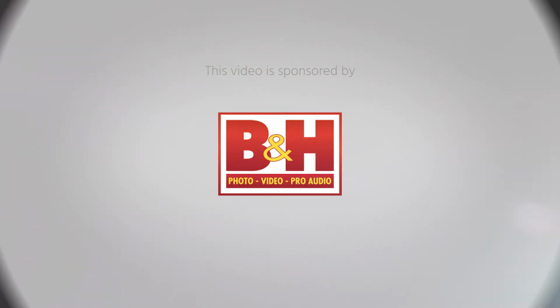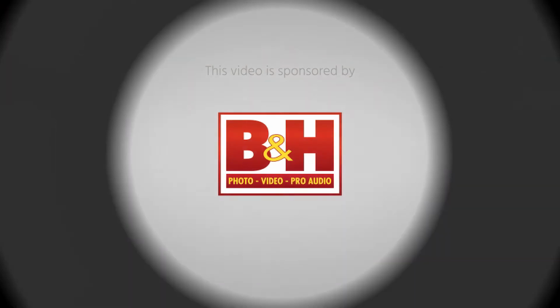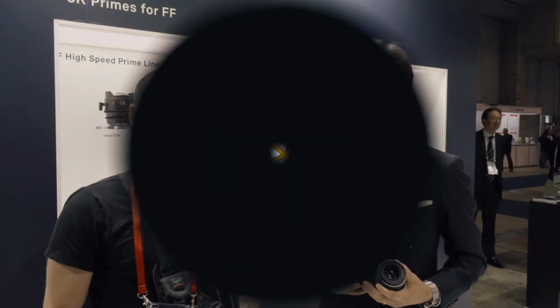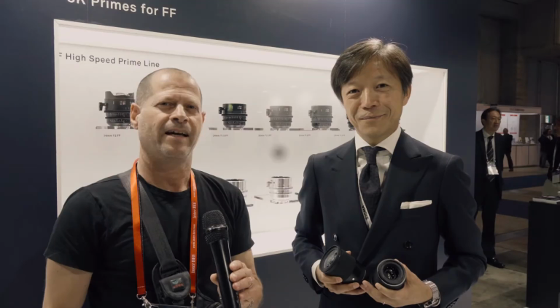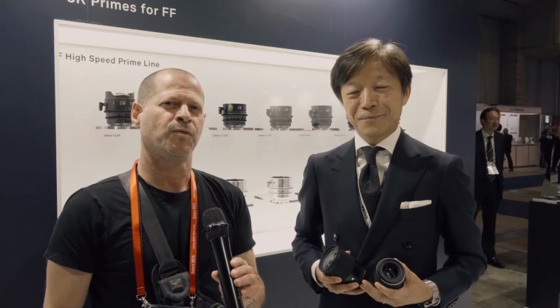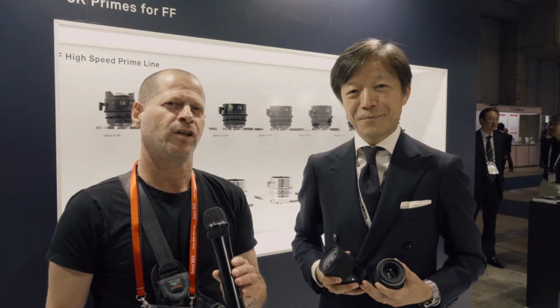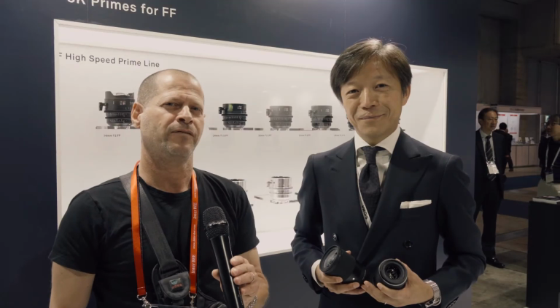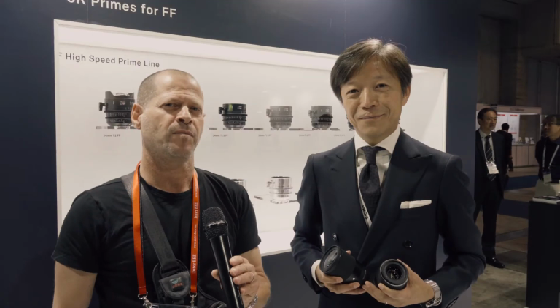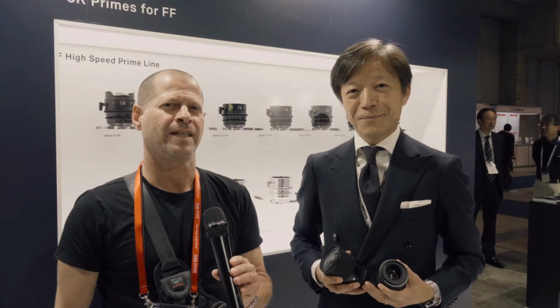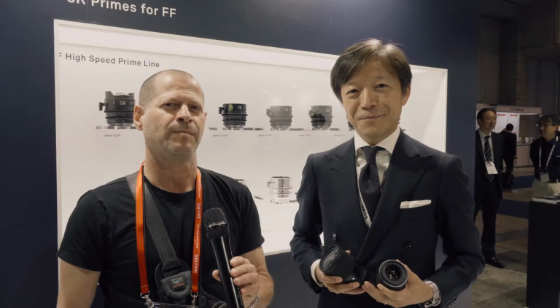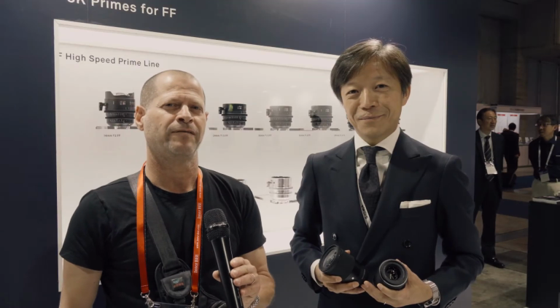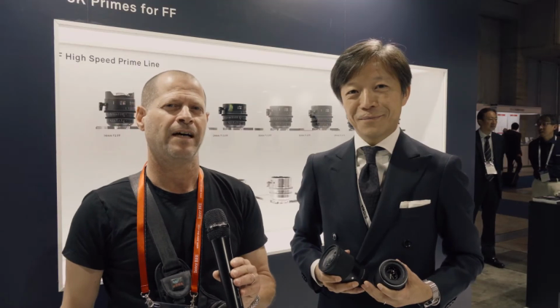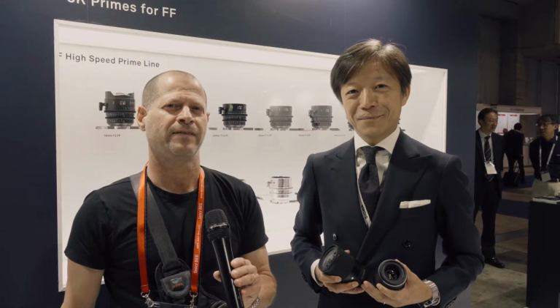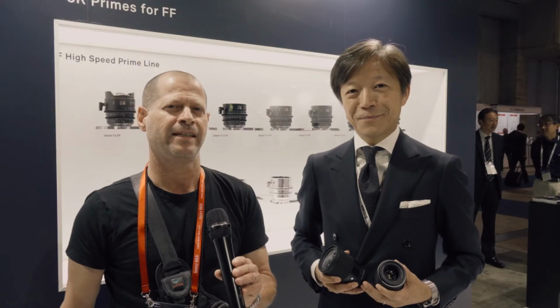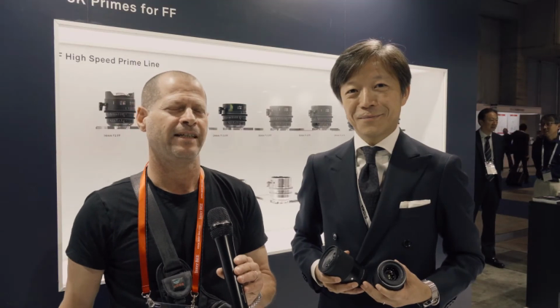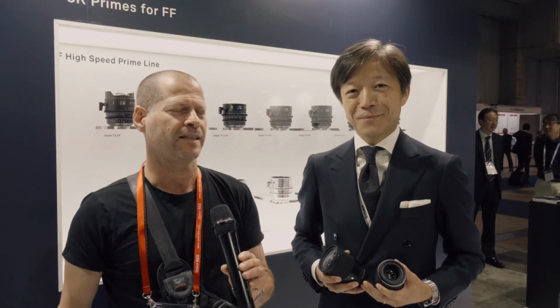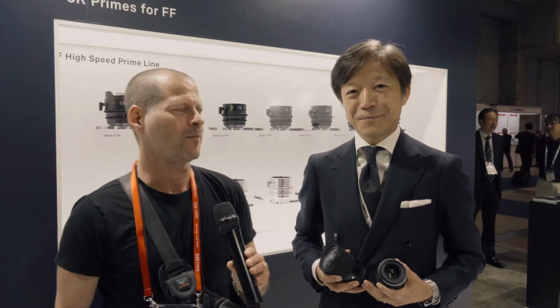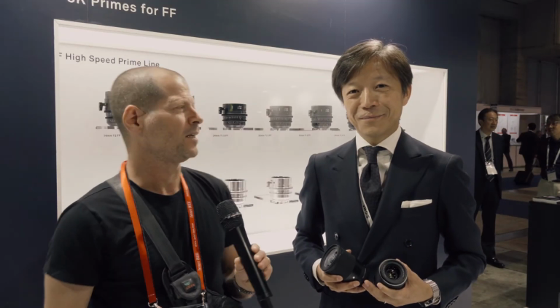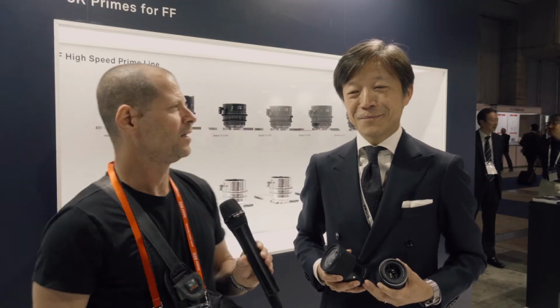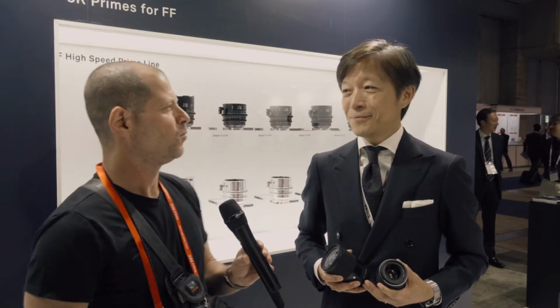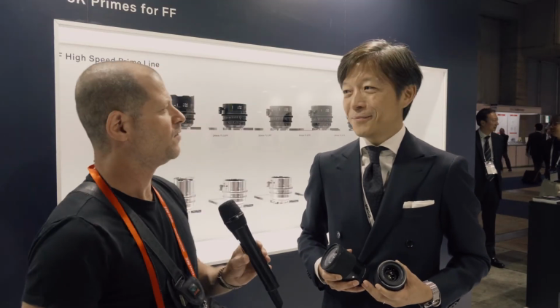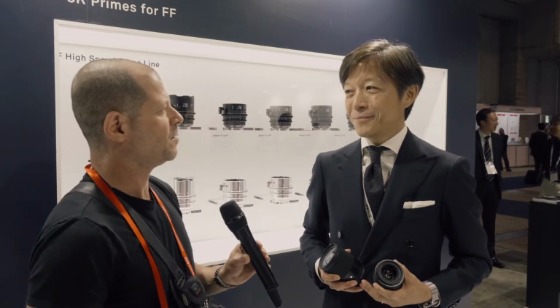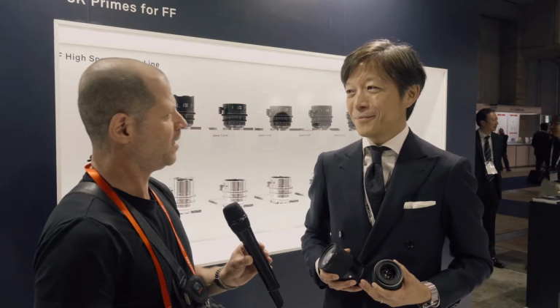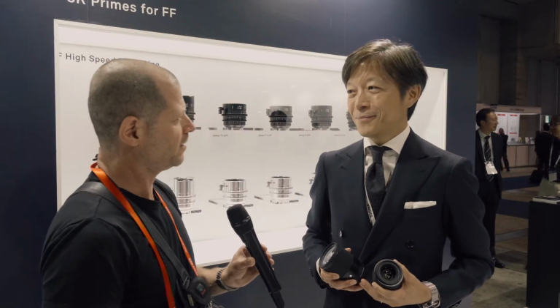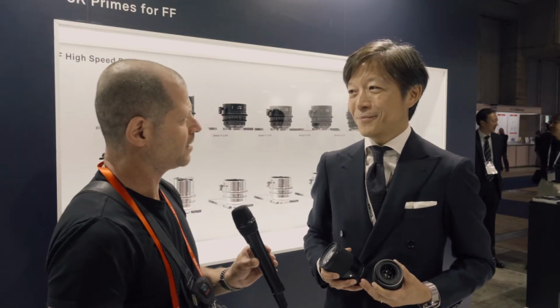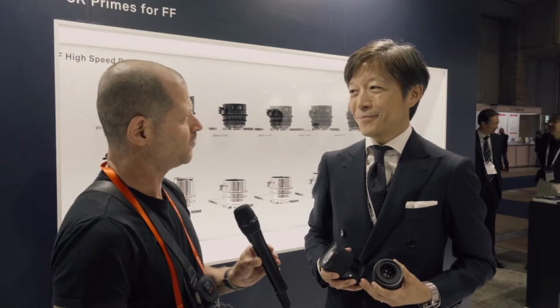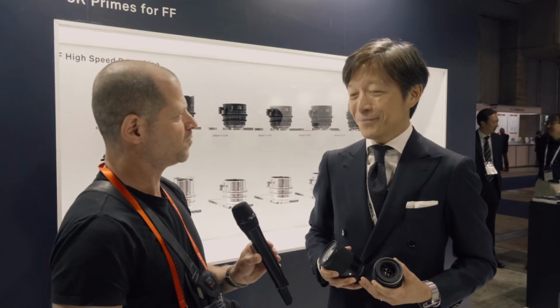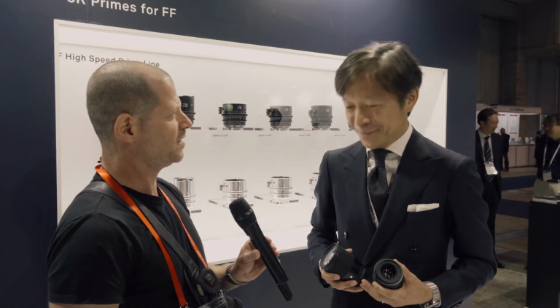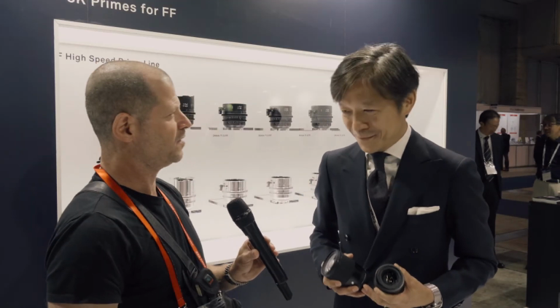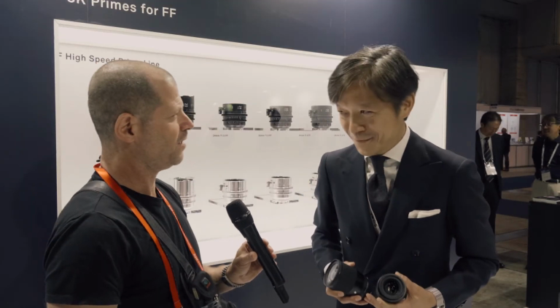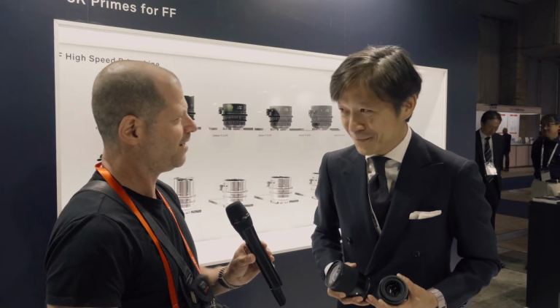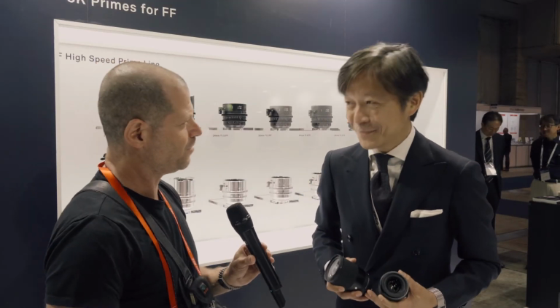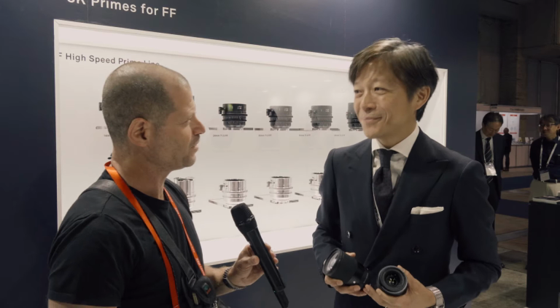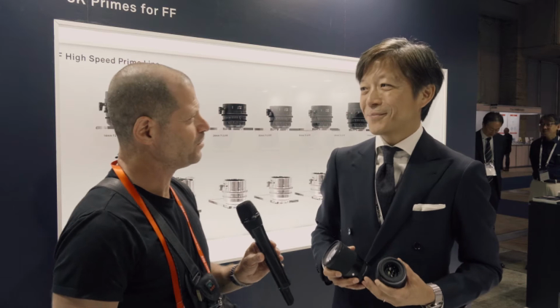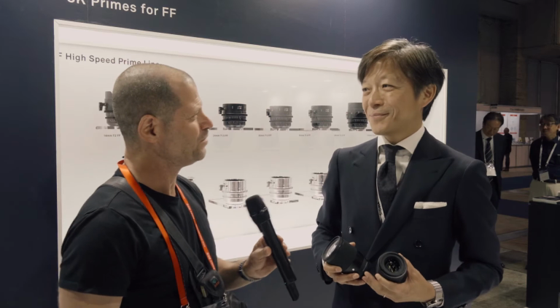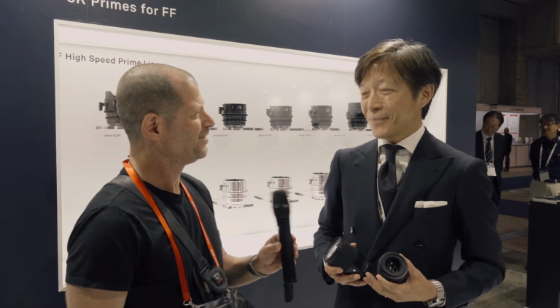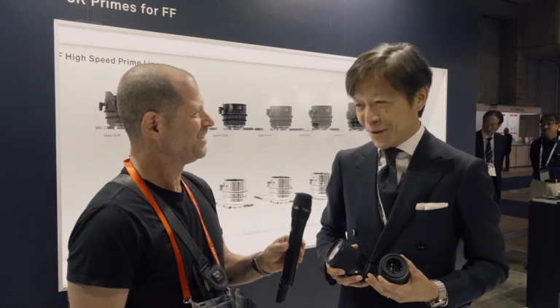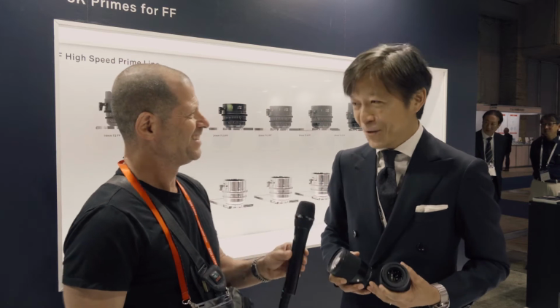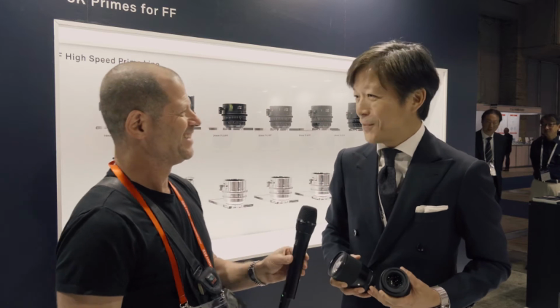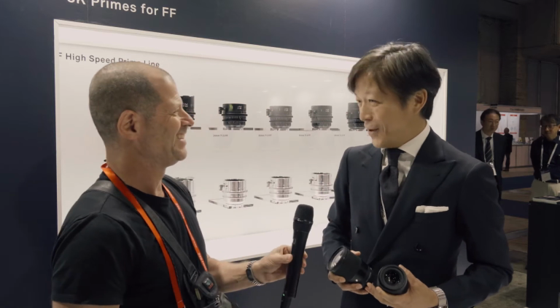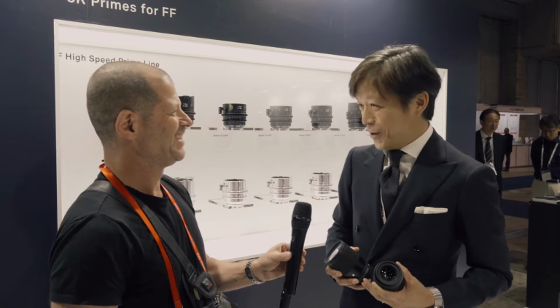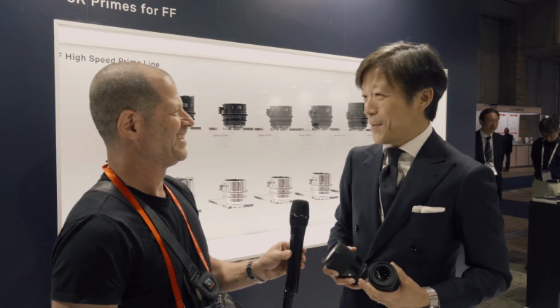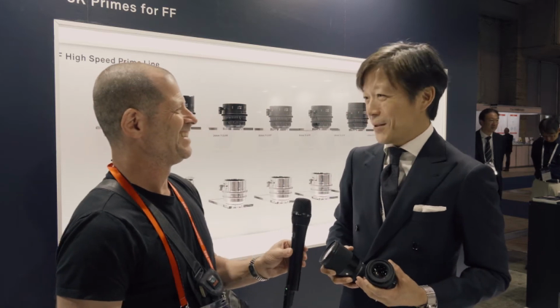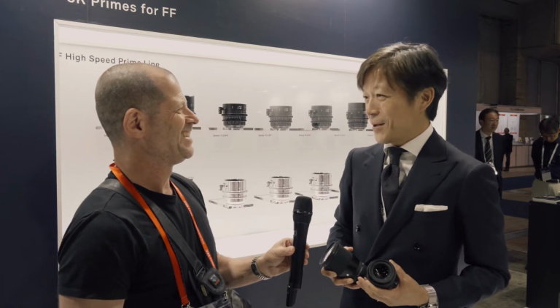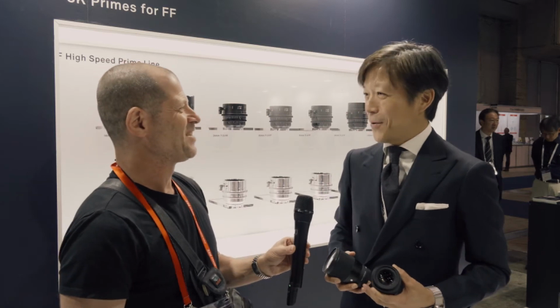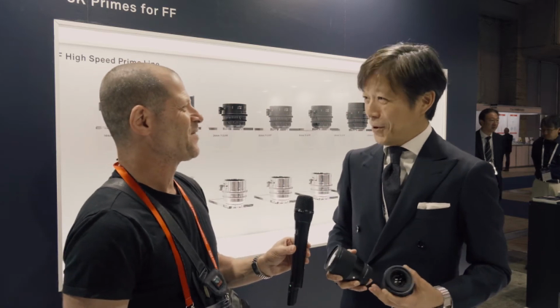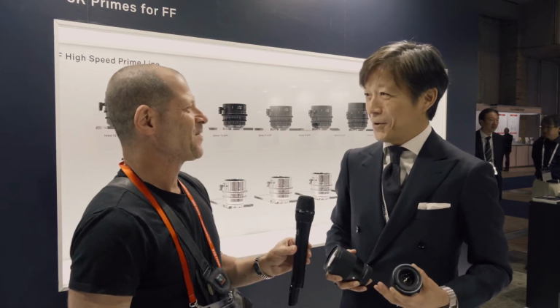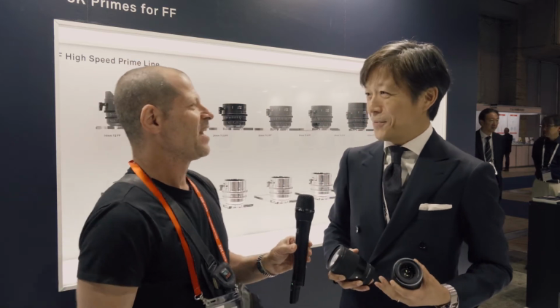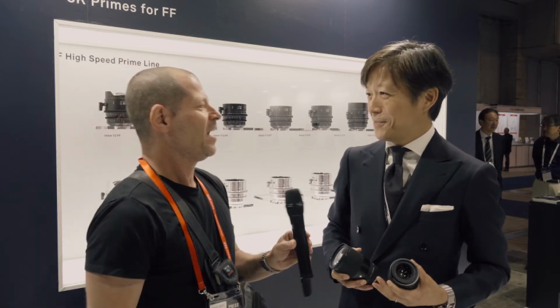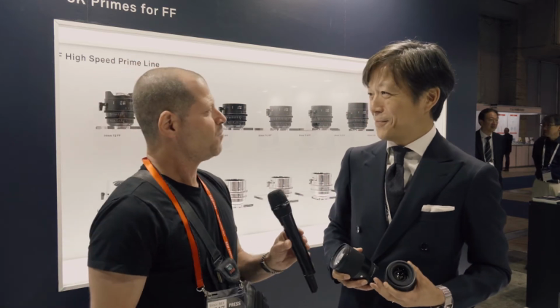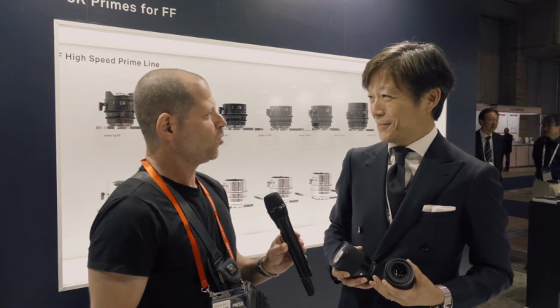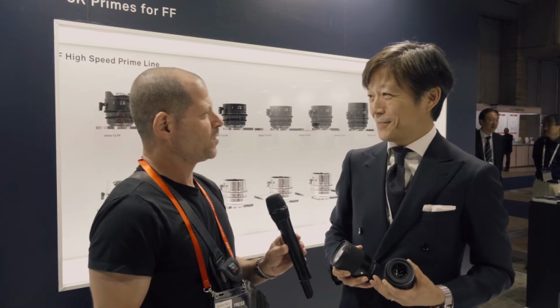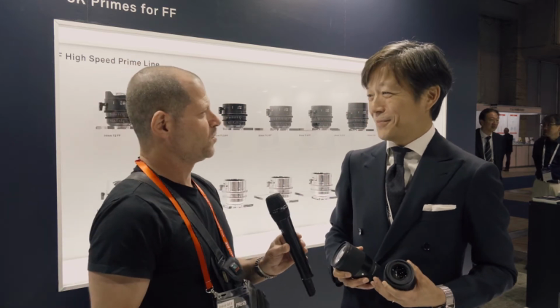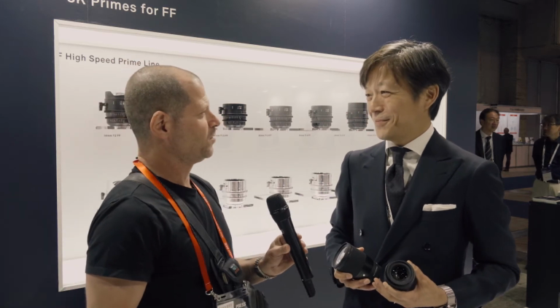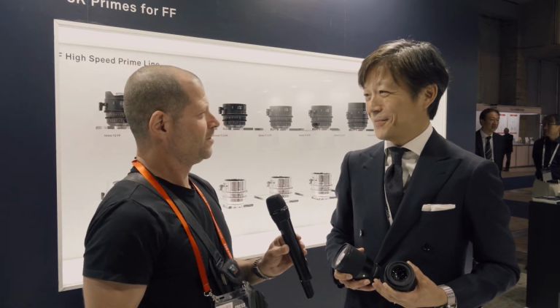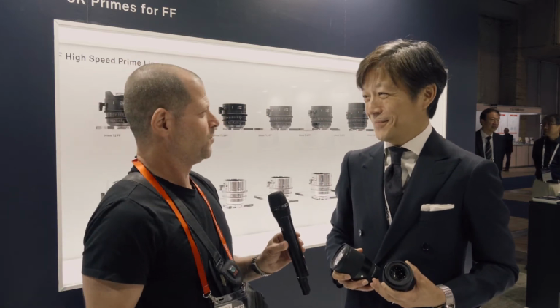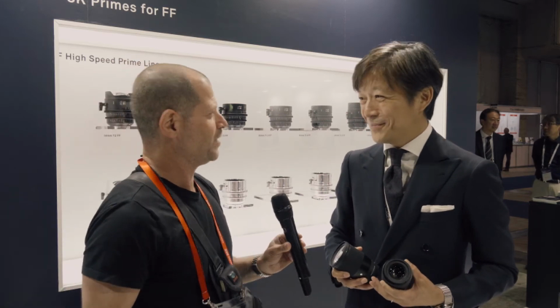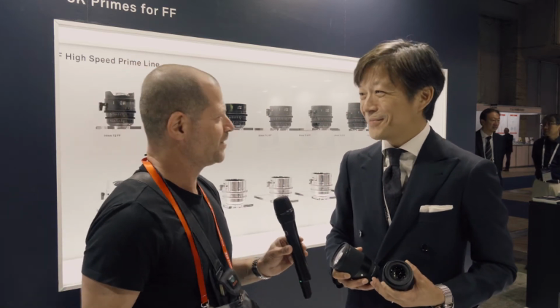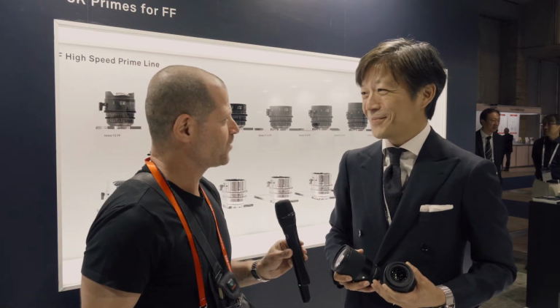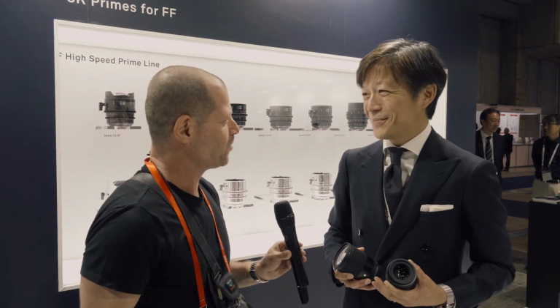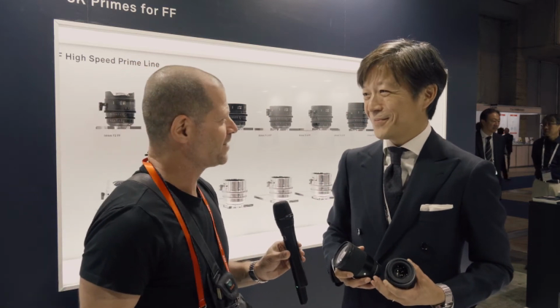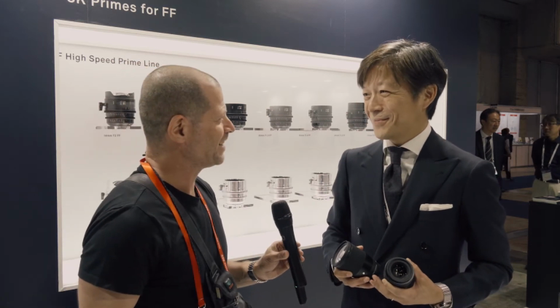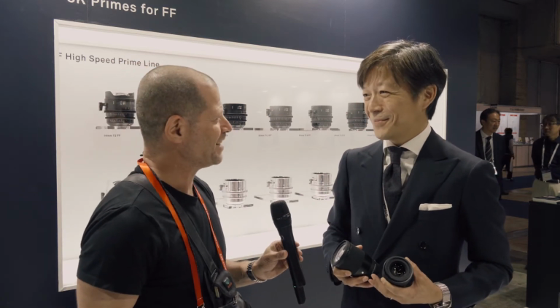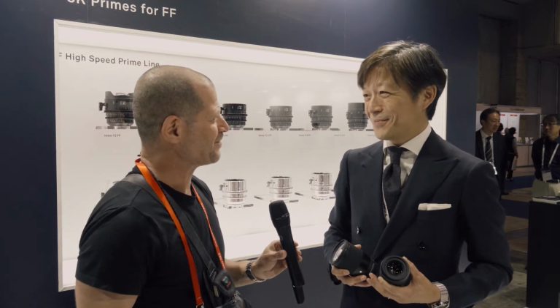Hi, I'm Johnny from Cinema 5D and I'm here with Yamaki-san from Sigma. How are you? Good, thank you very much. How are you? I'm always good. What's the choice in life?